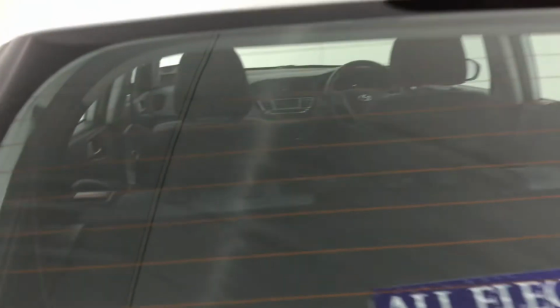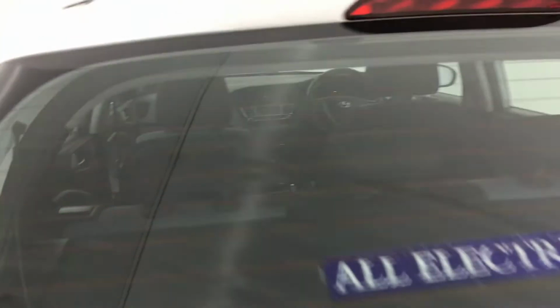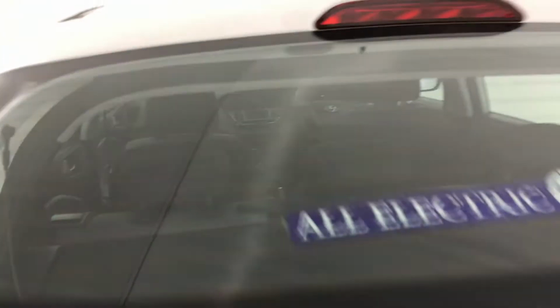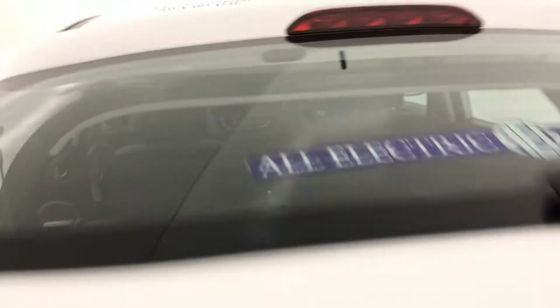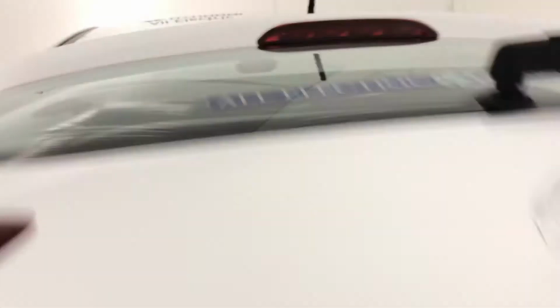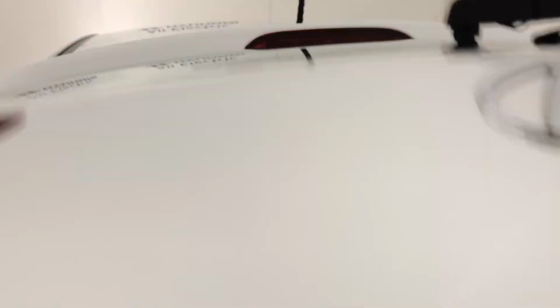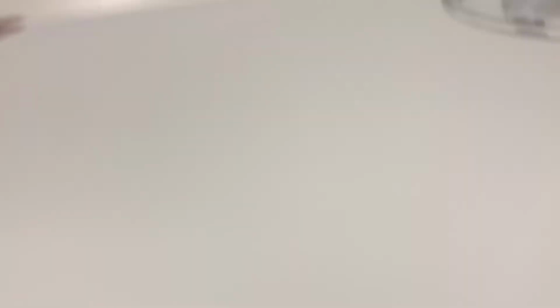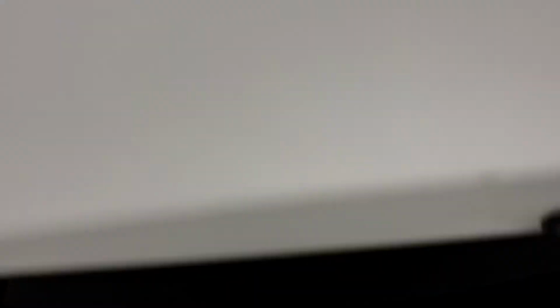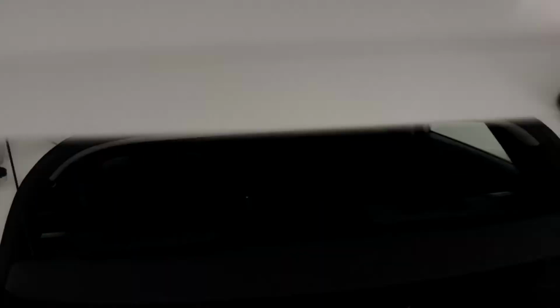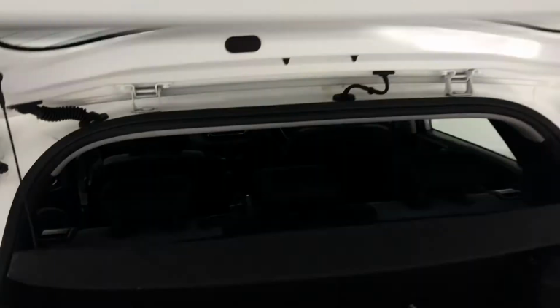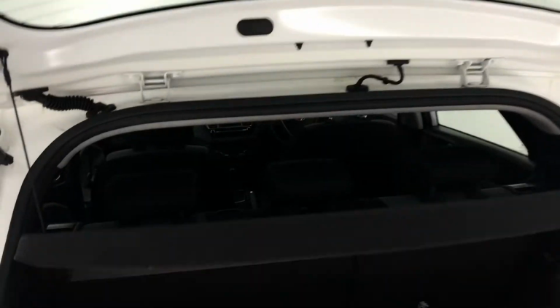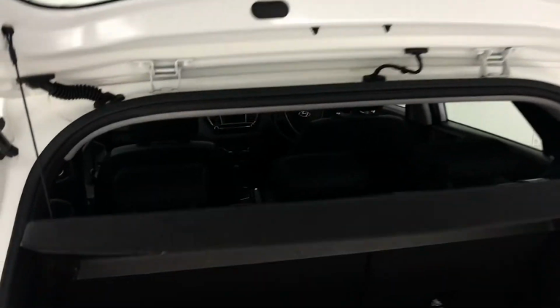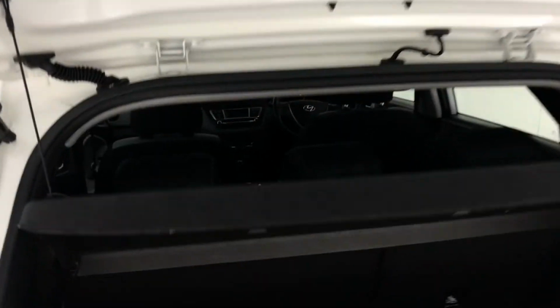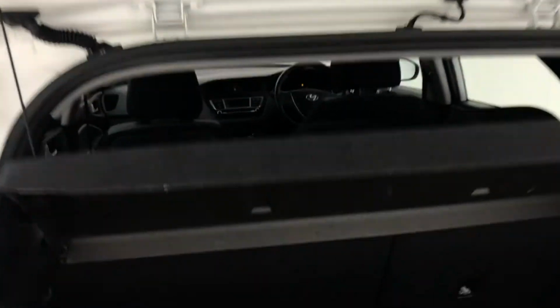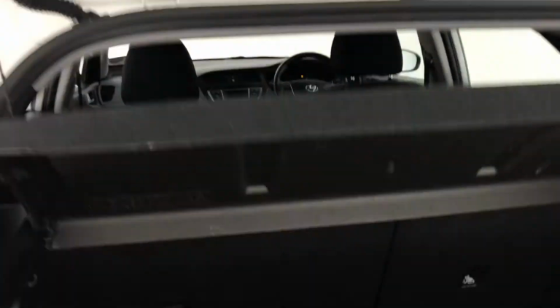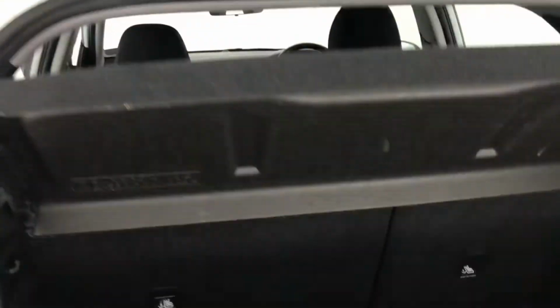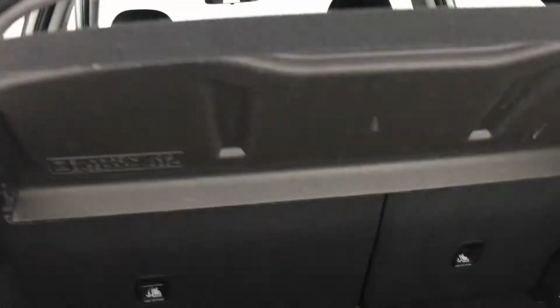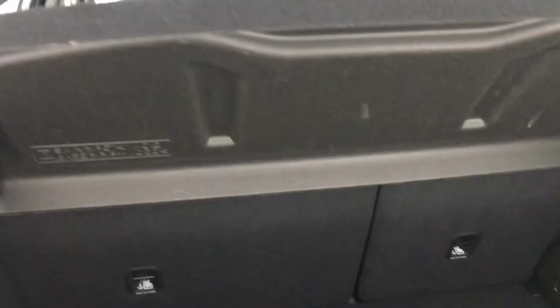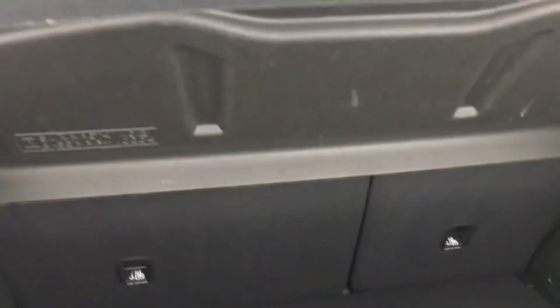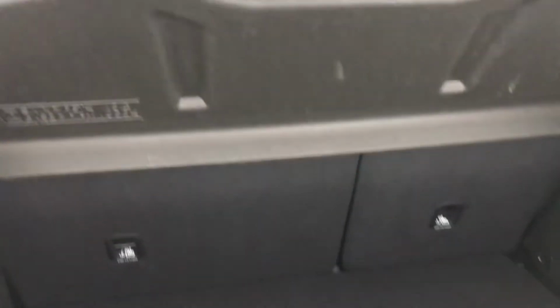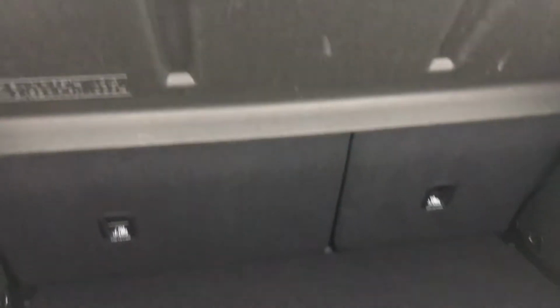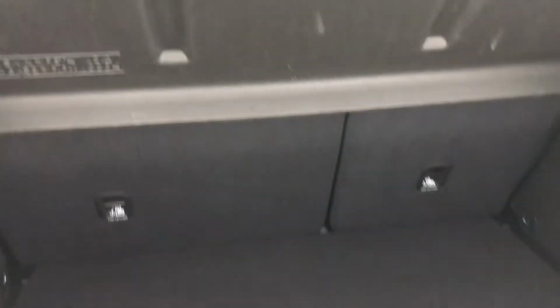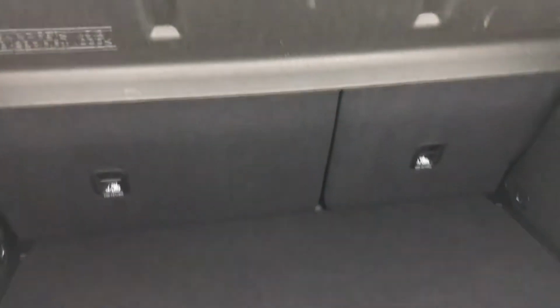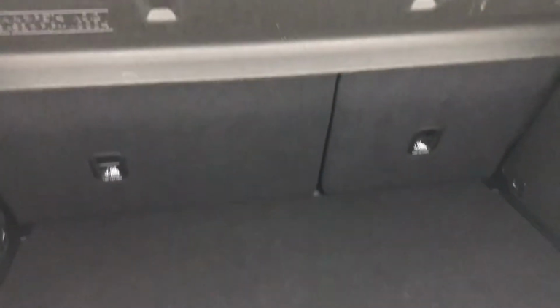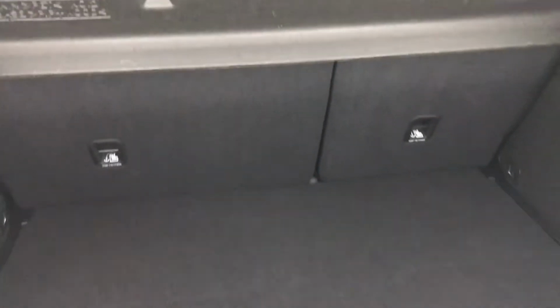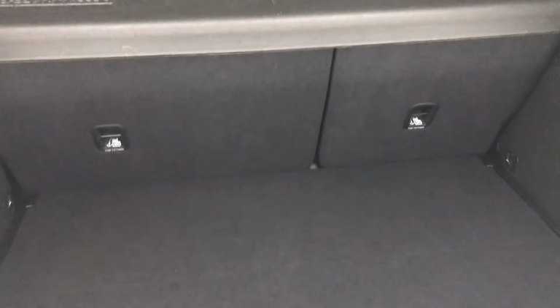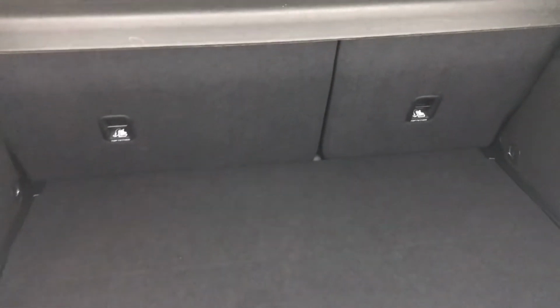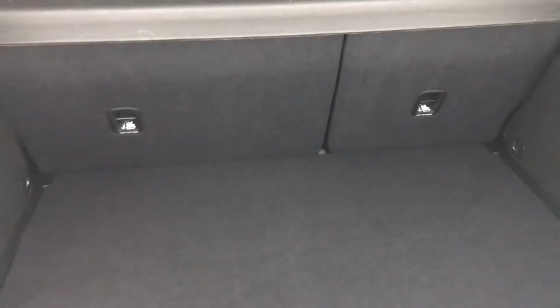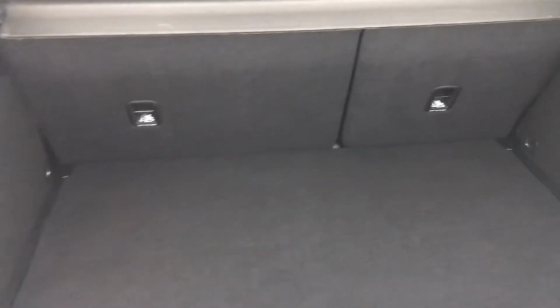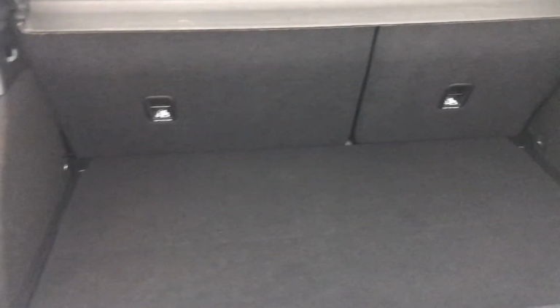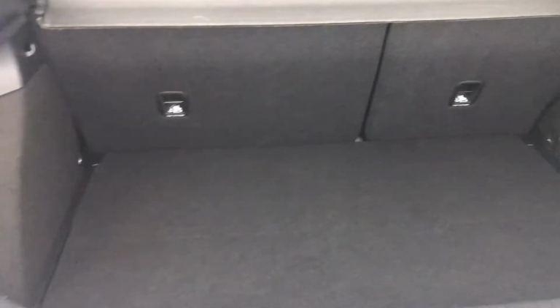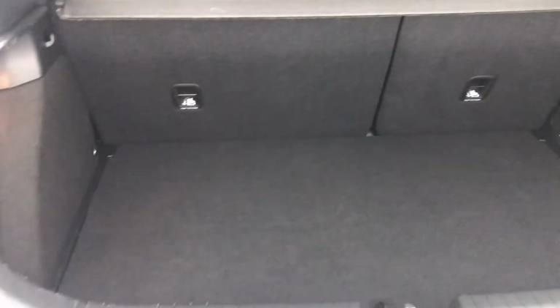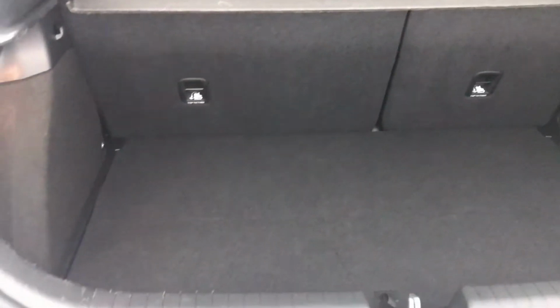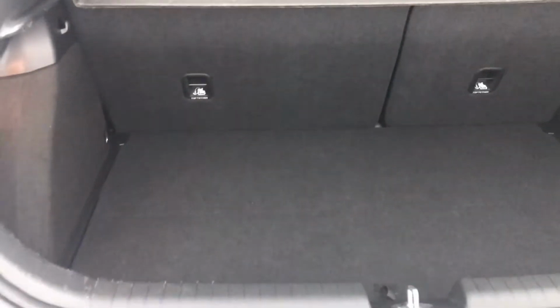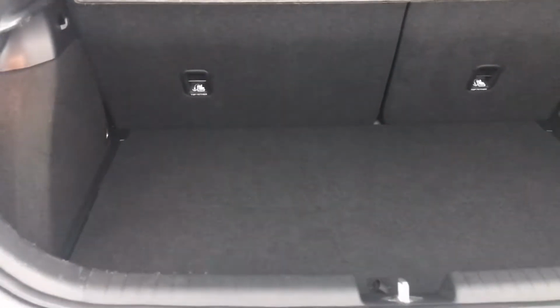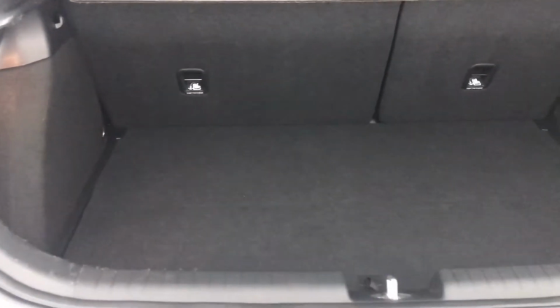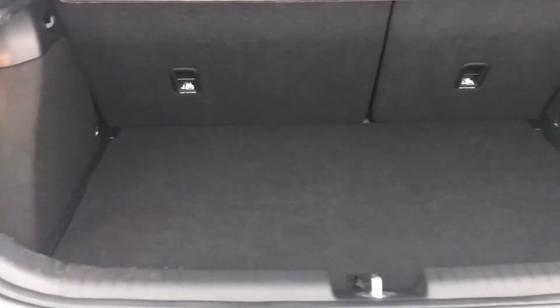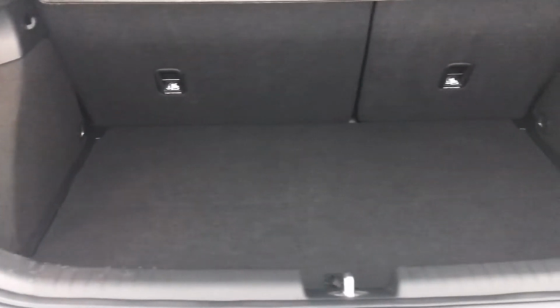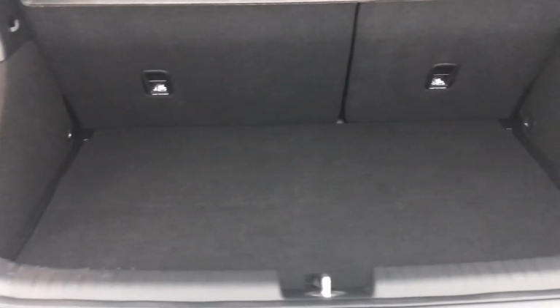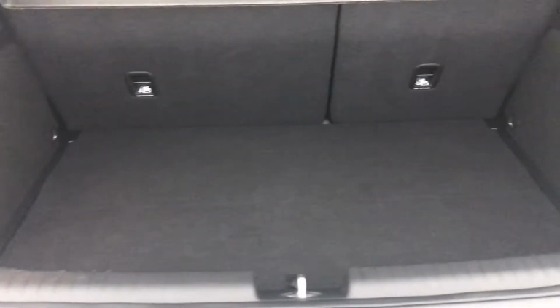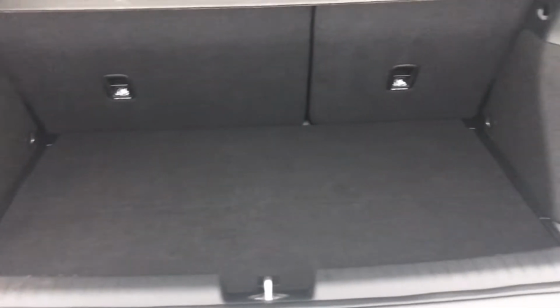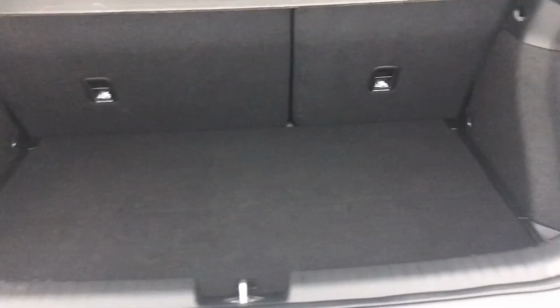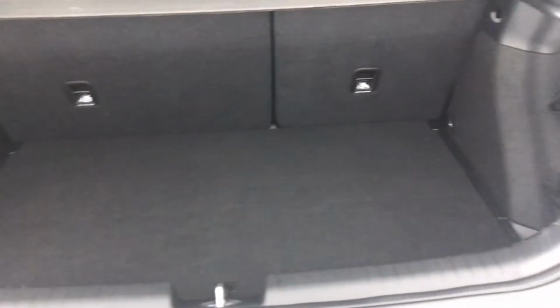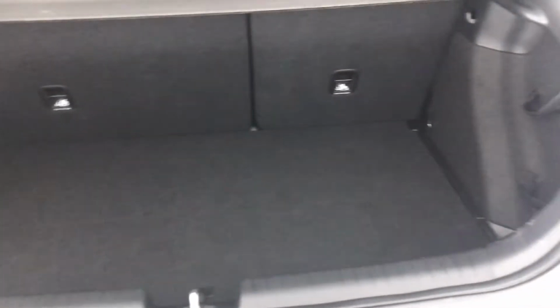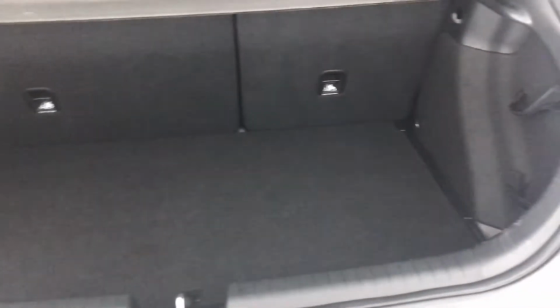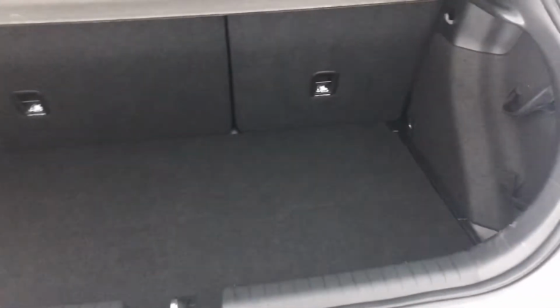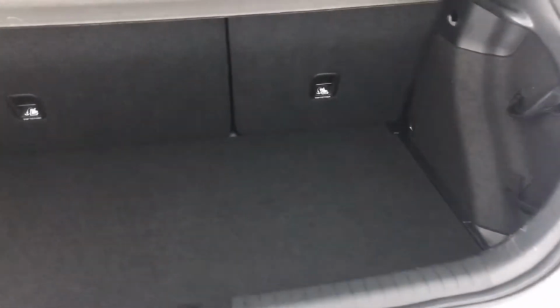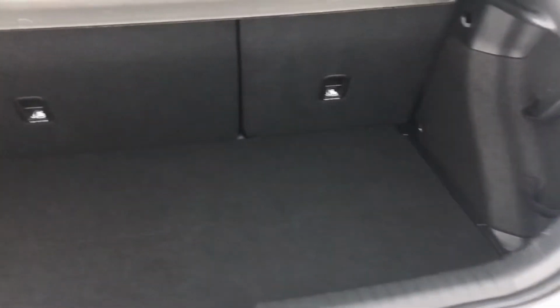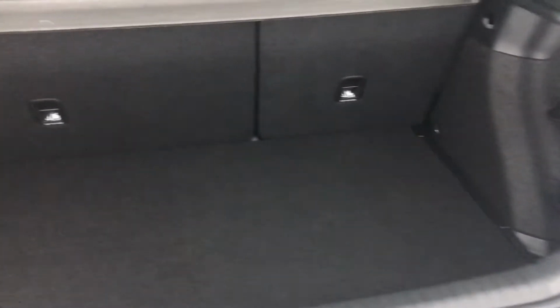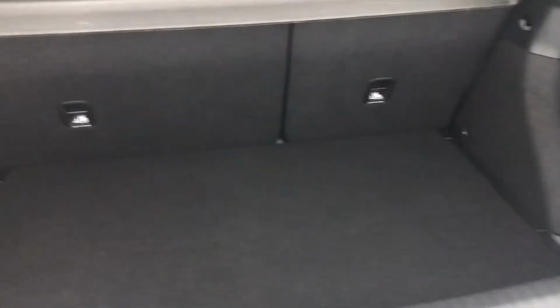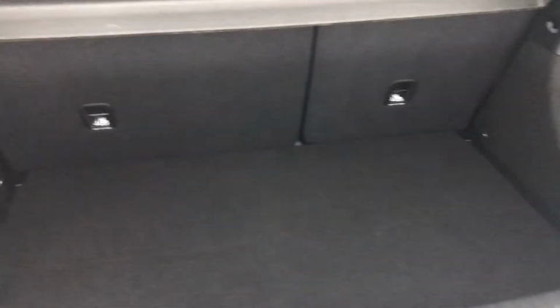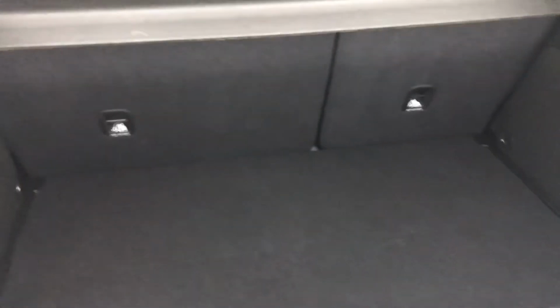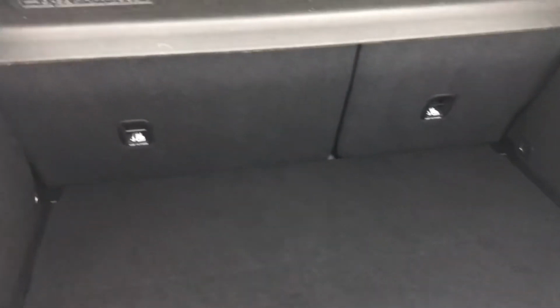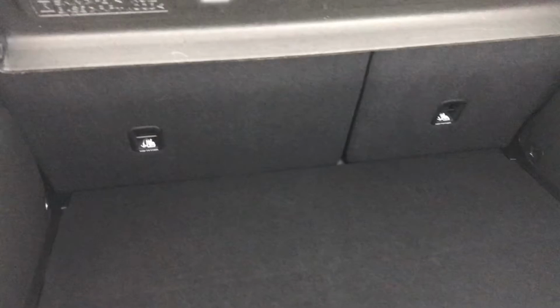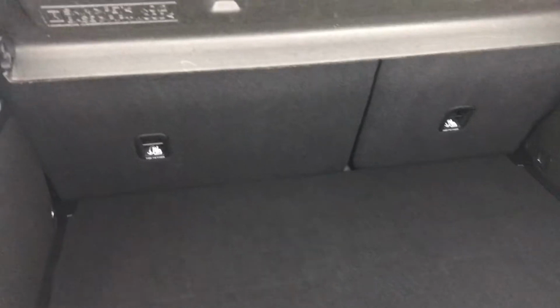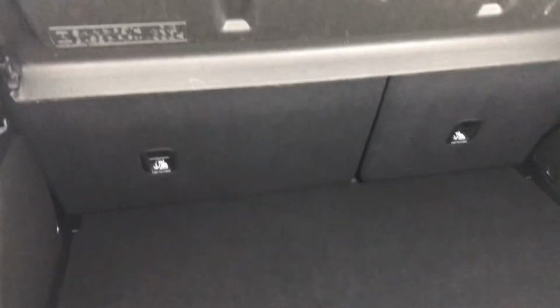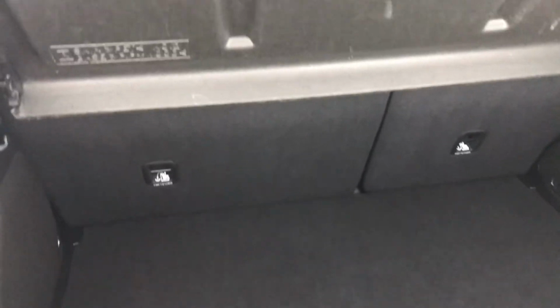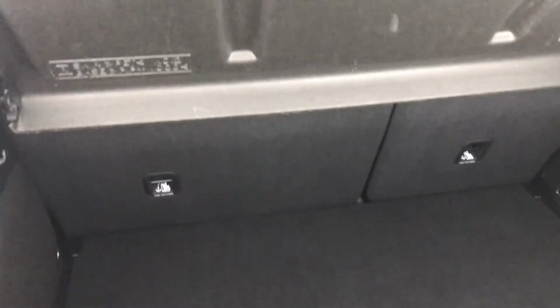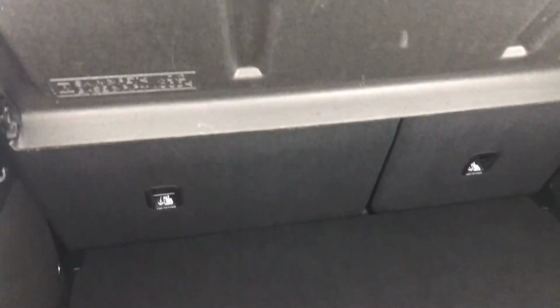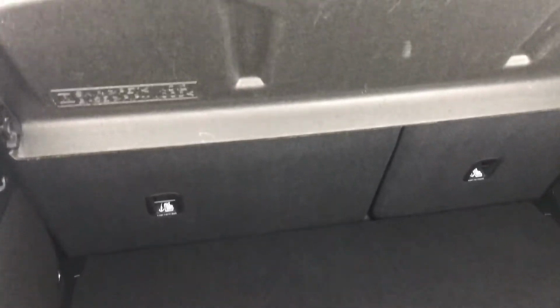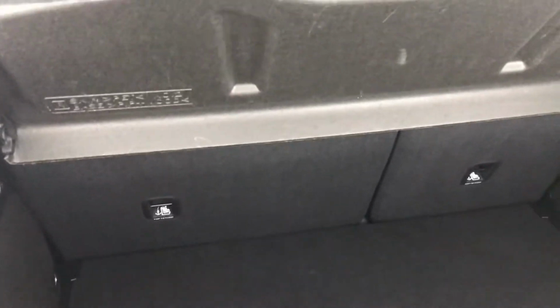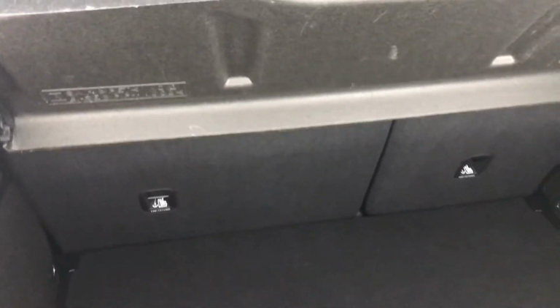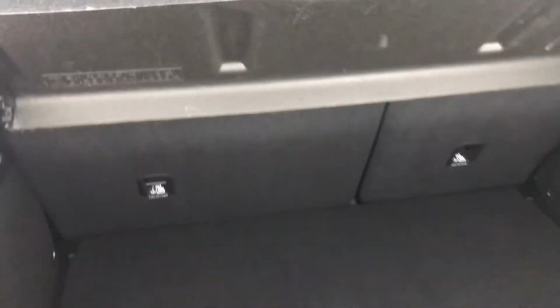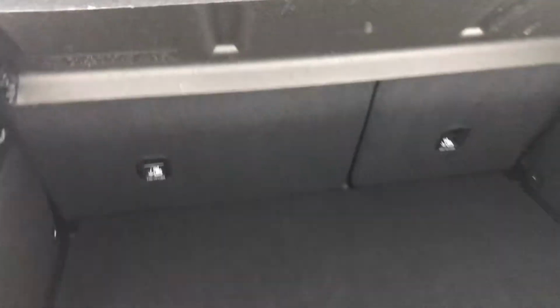Moving to the boot — it's a great size boot.